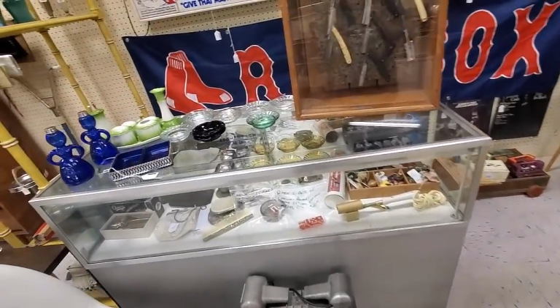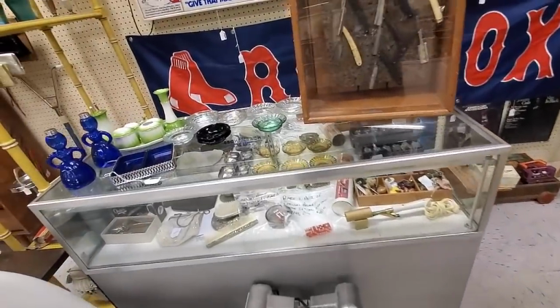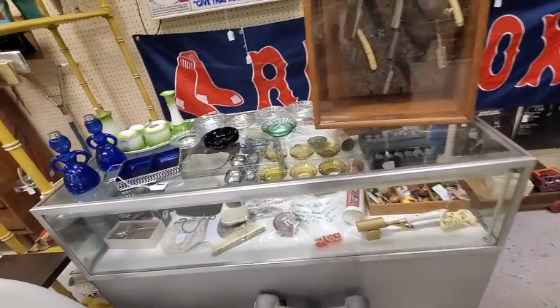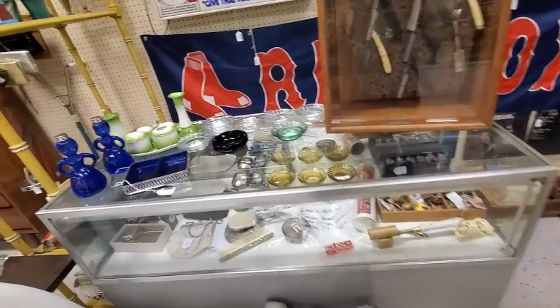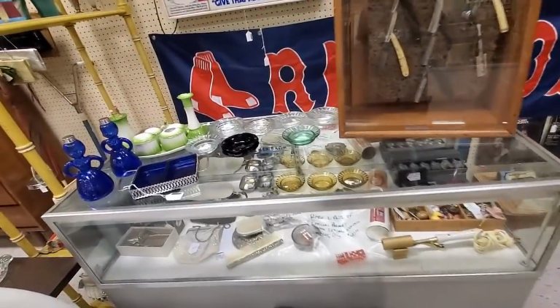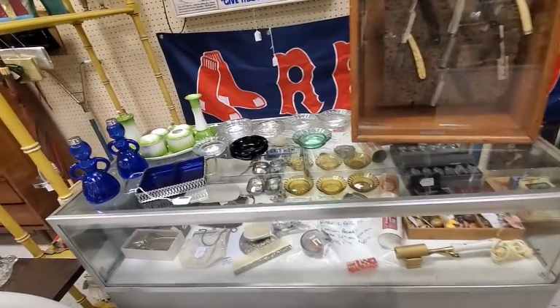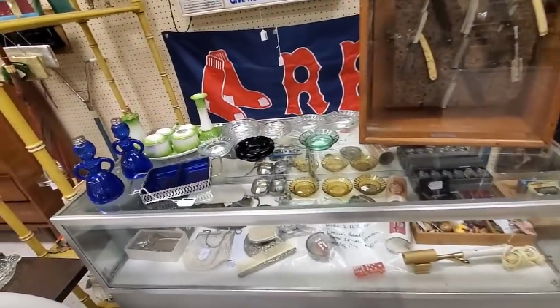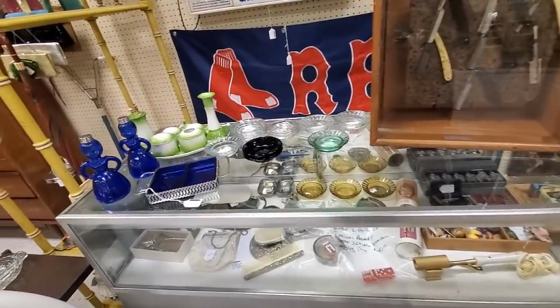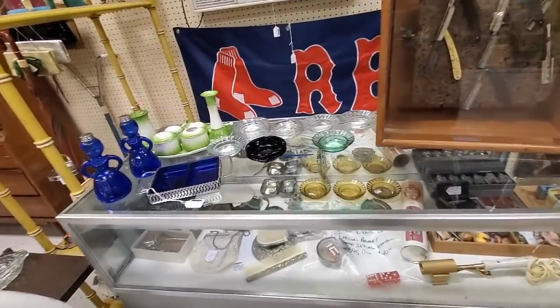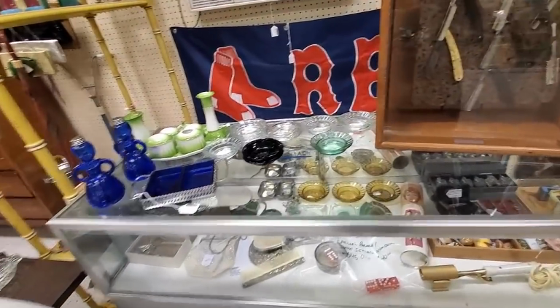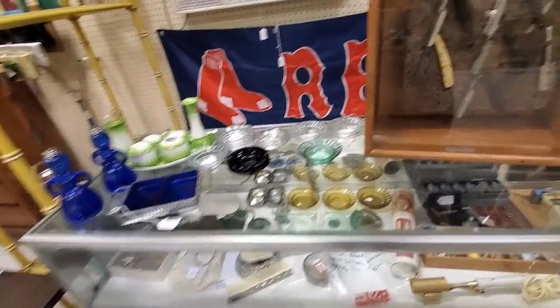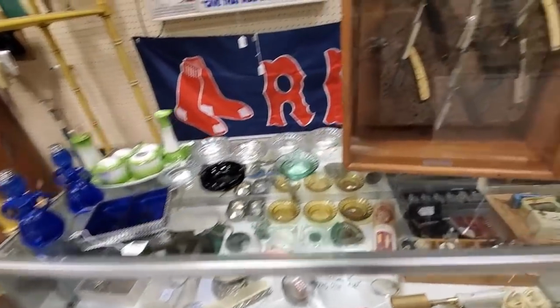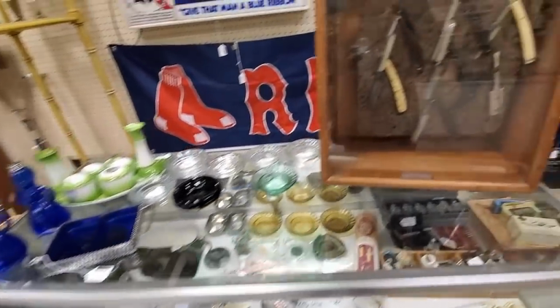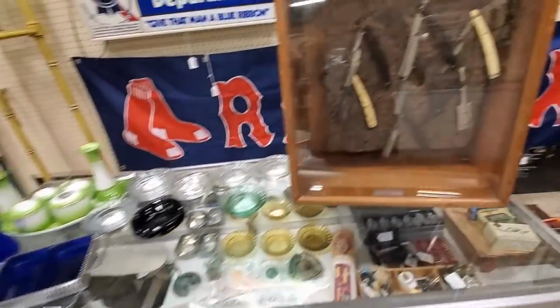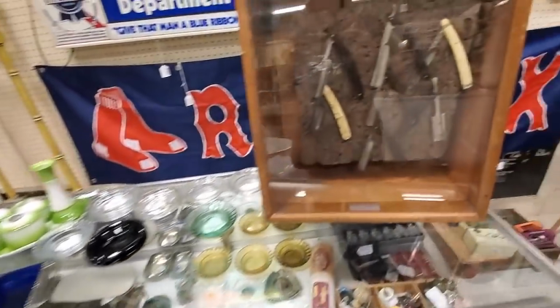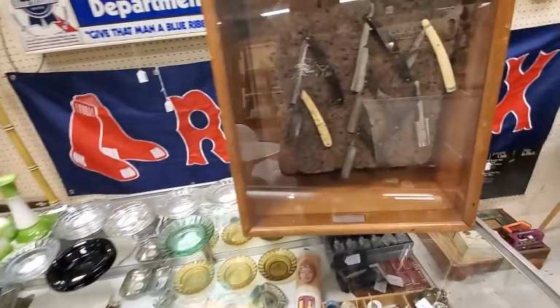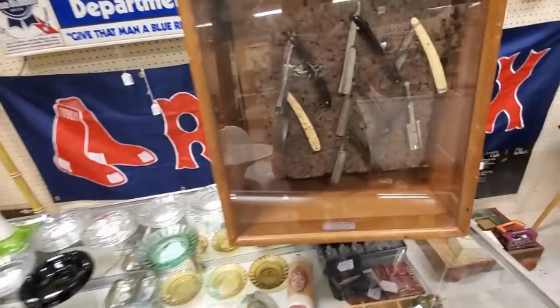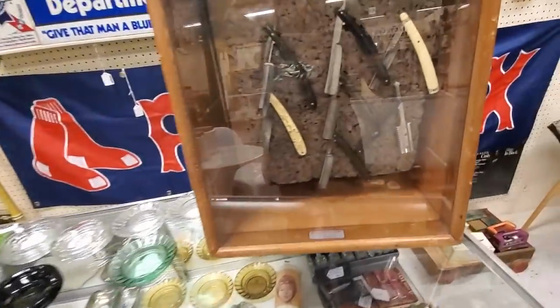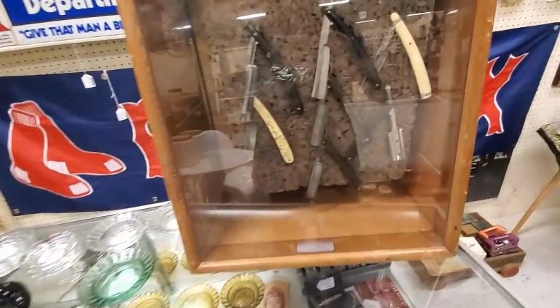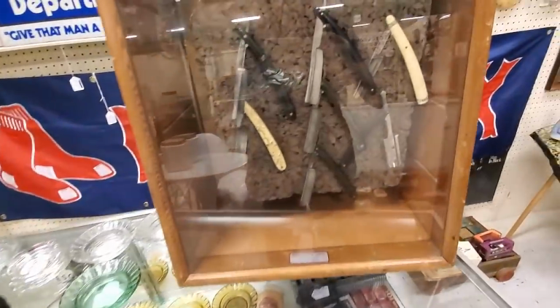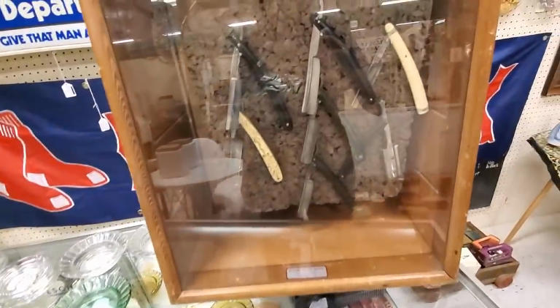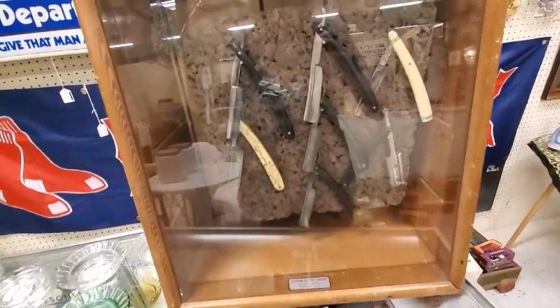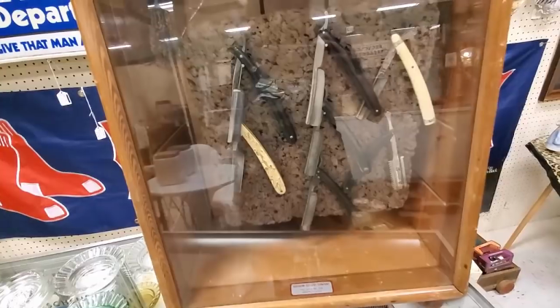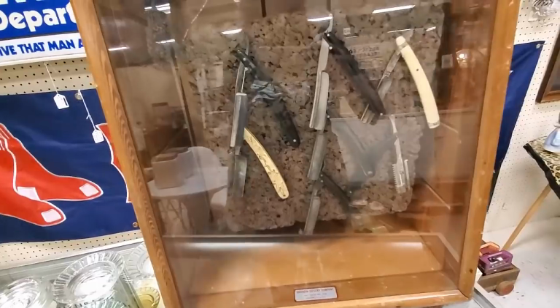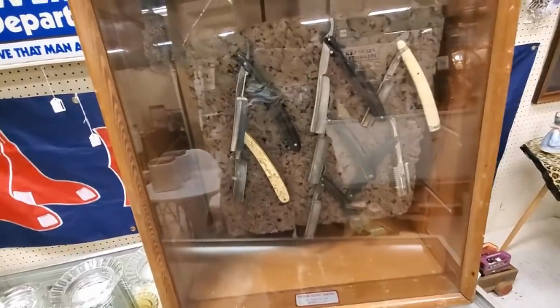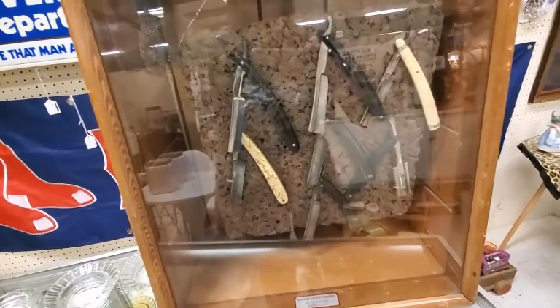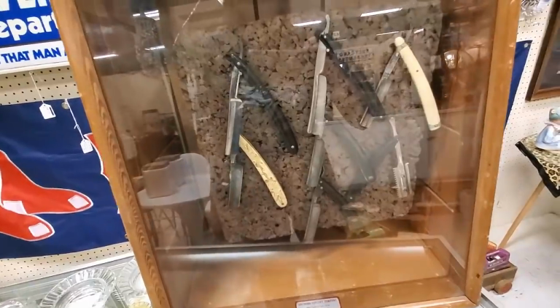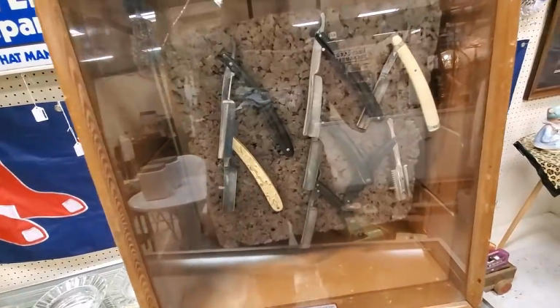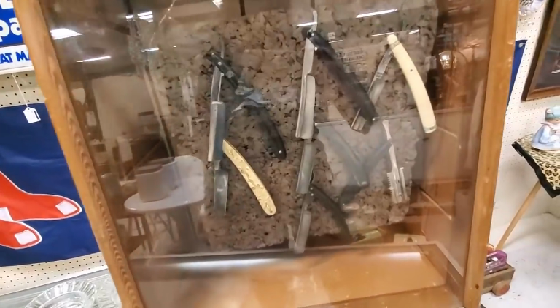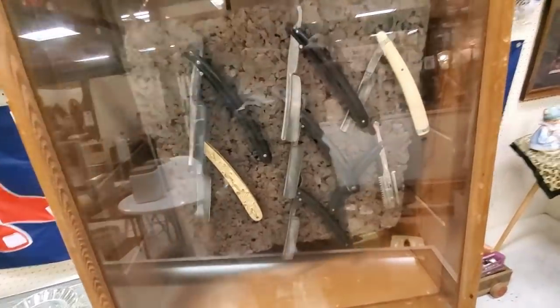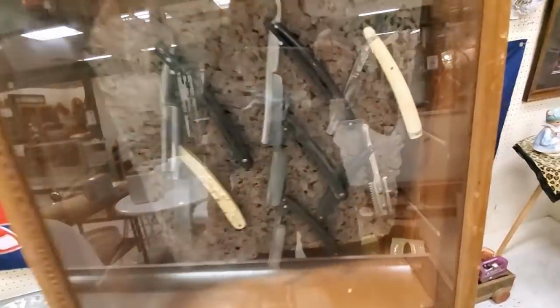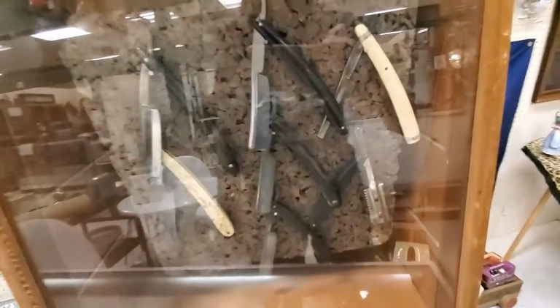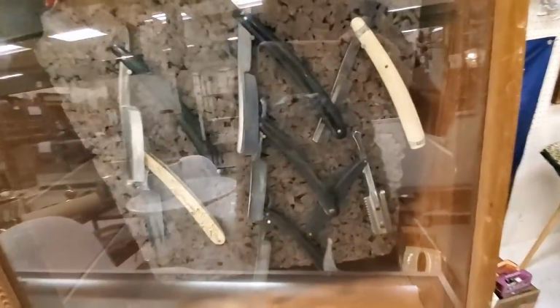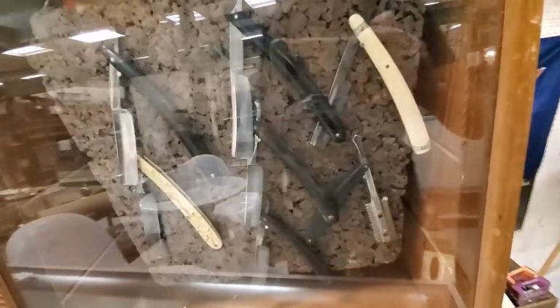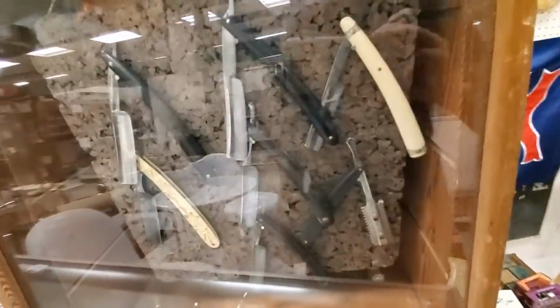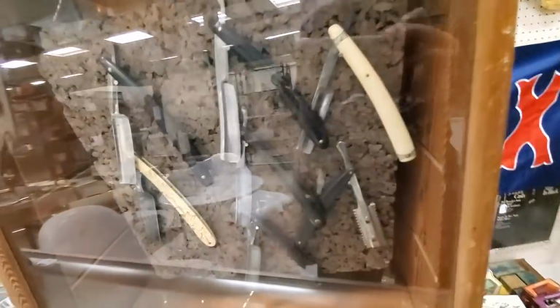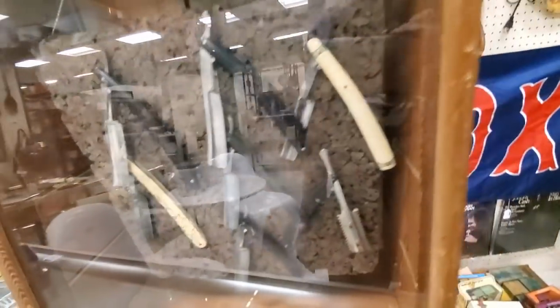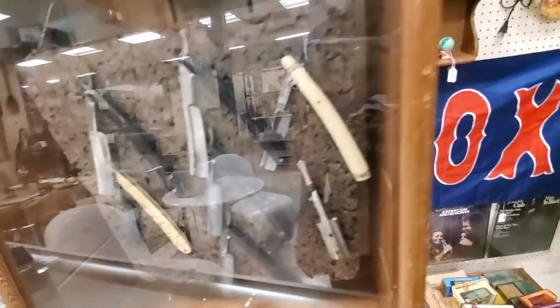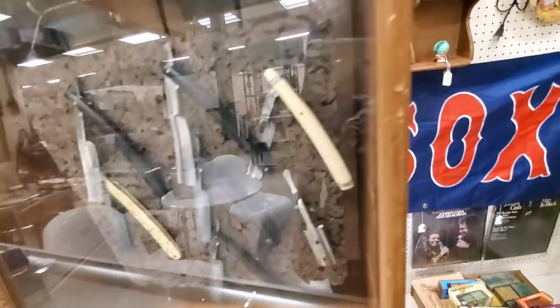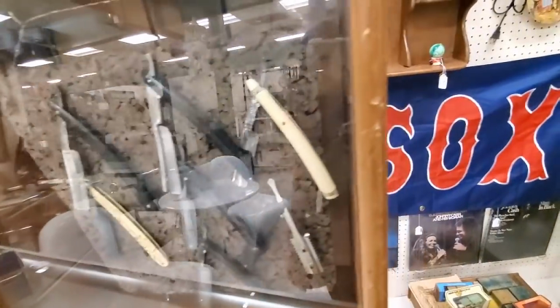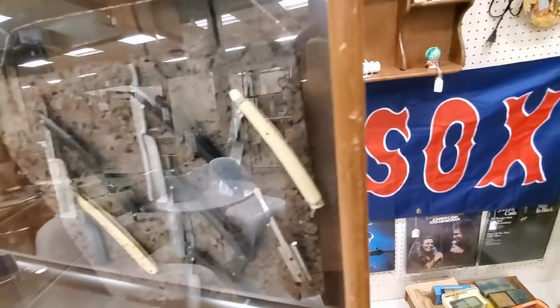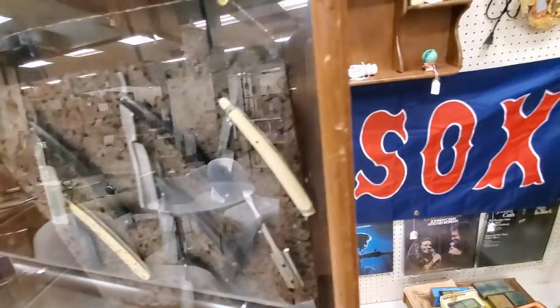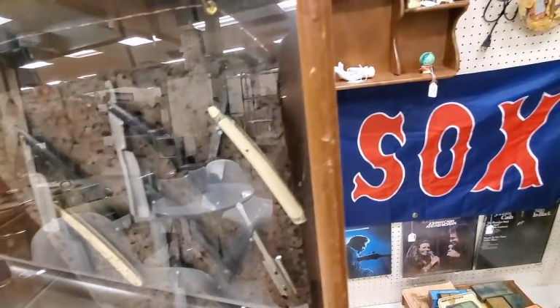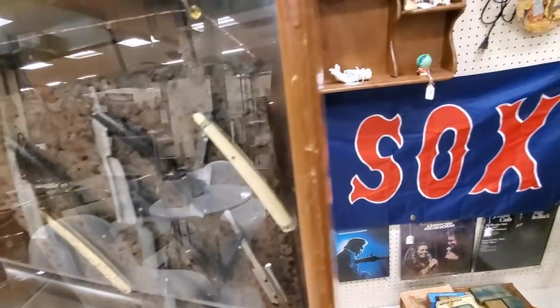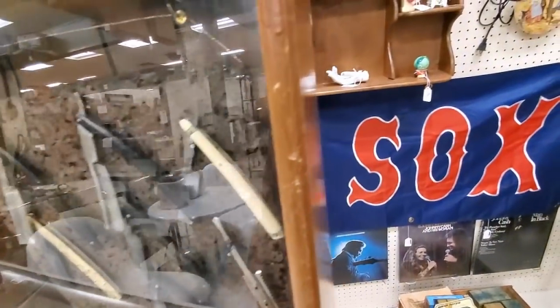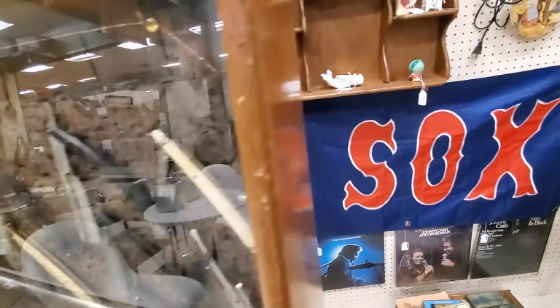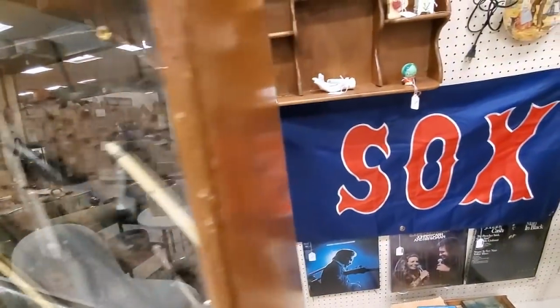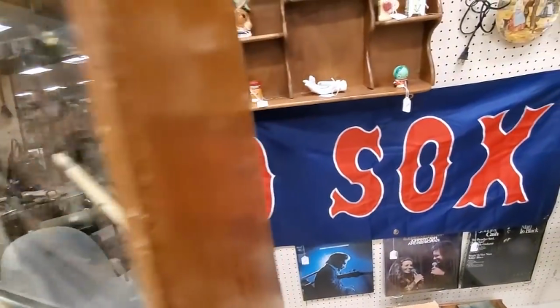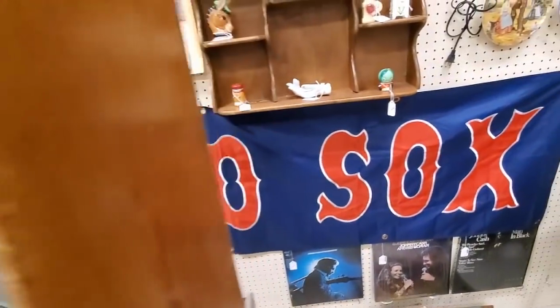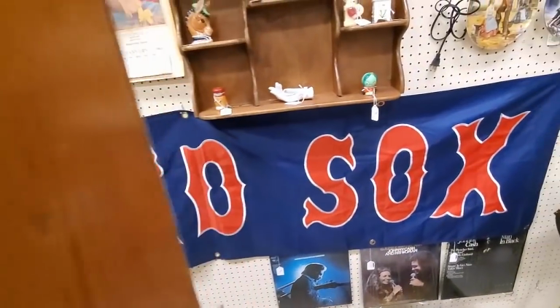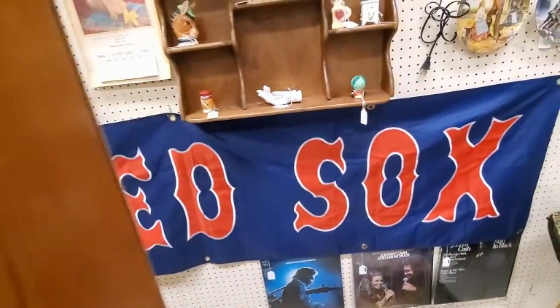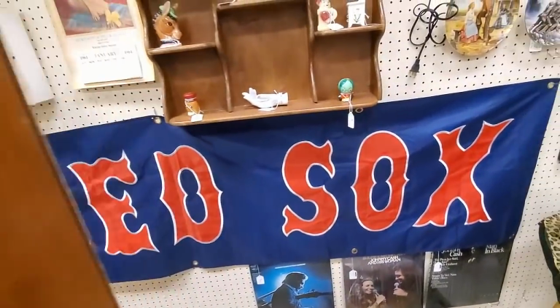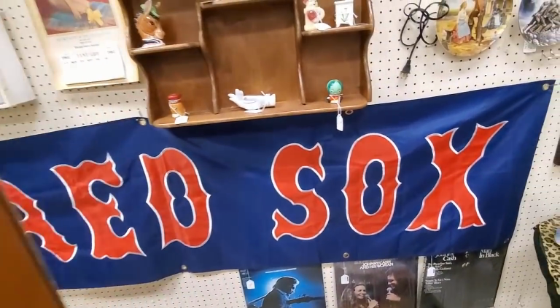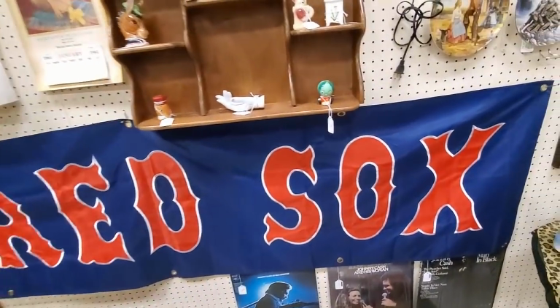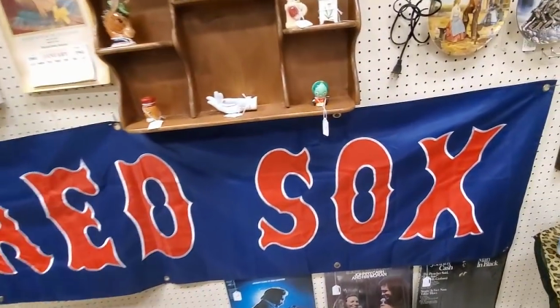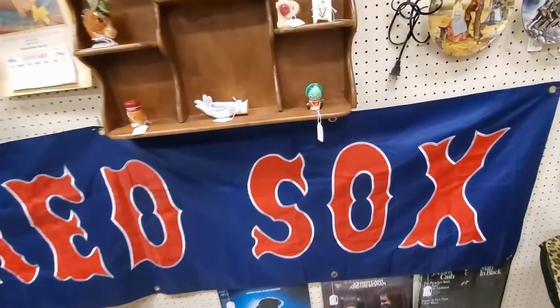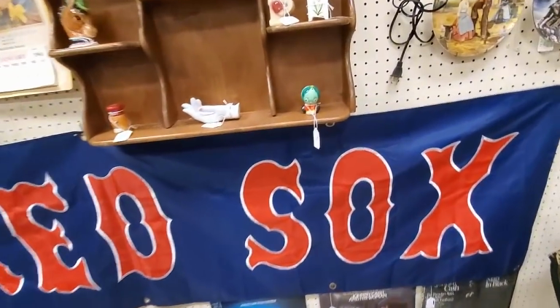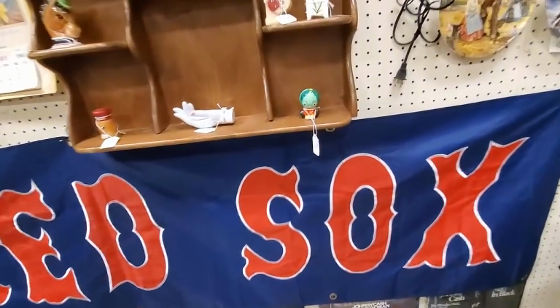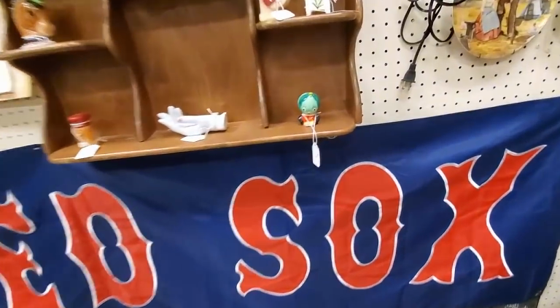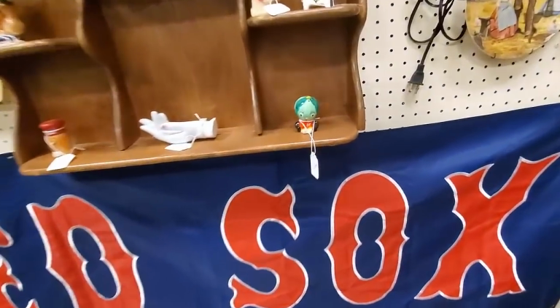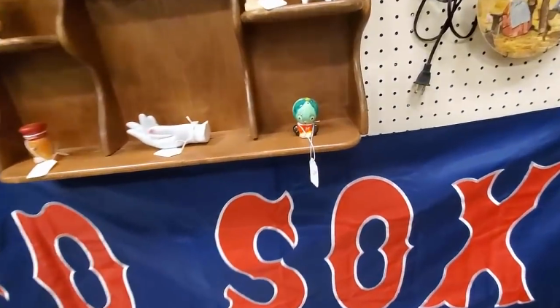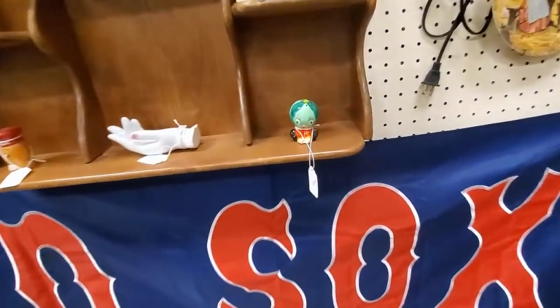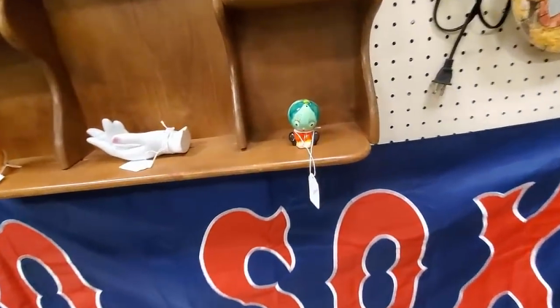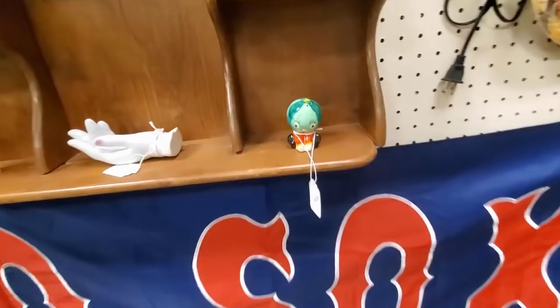Oh my gosh, I totally missed the drive-in theater speakers that were down there on the floor. Did you see those? That brings back memories.